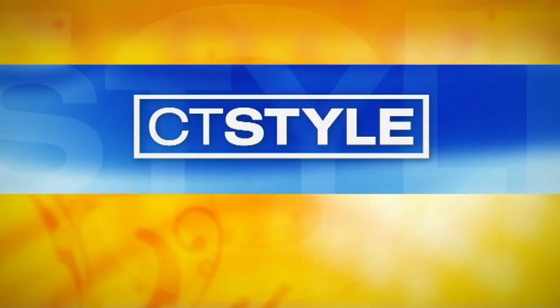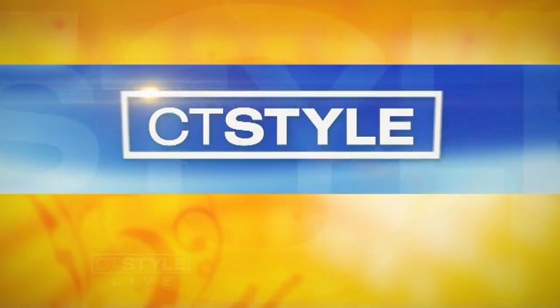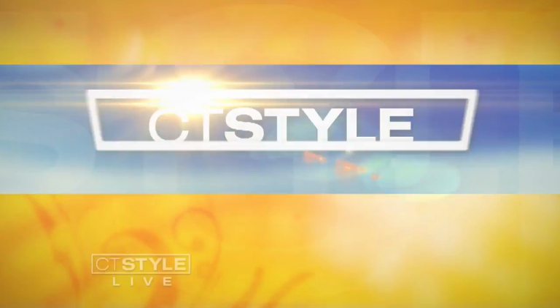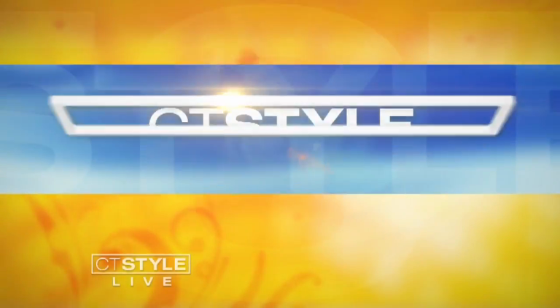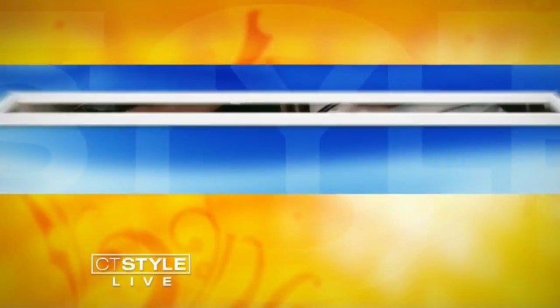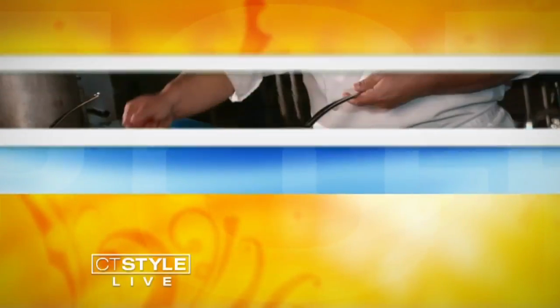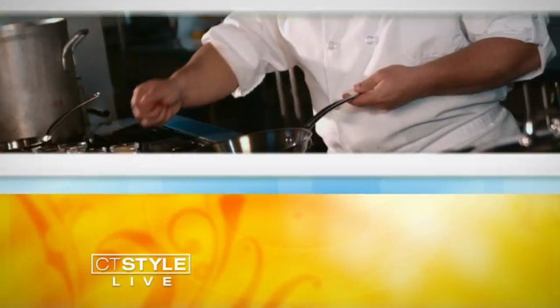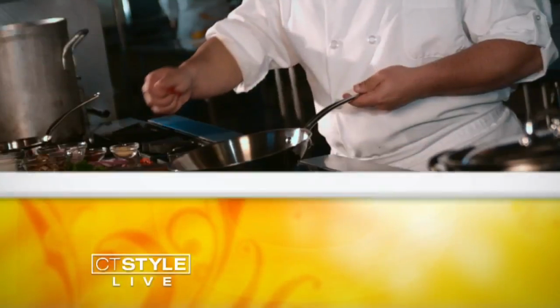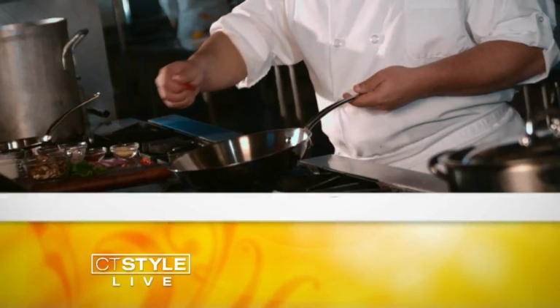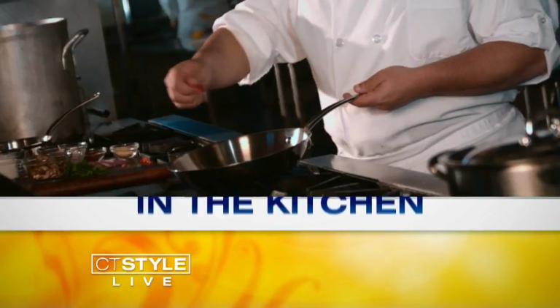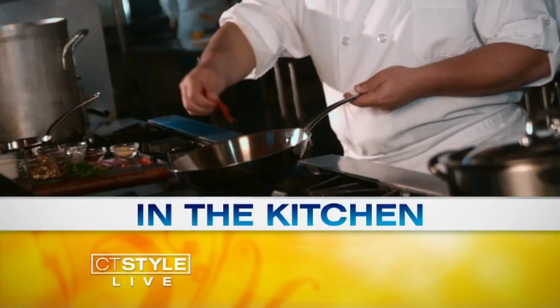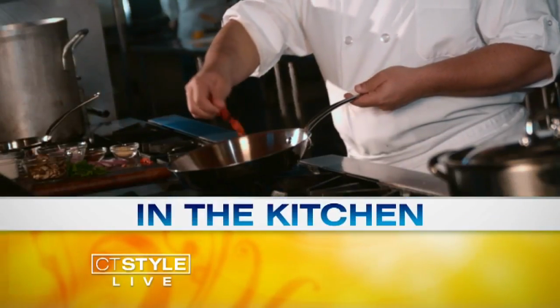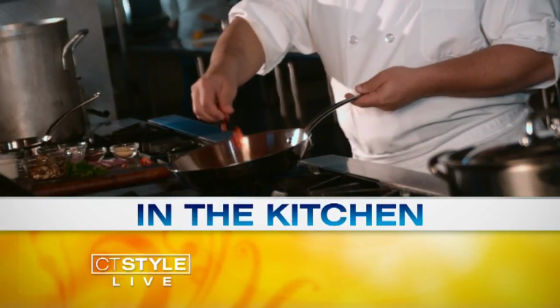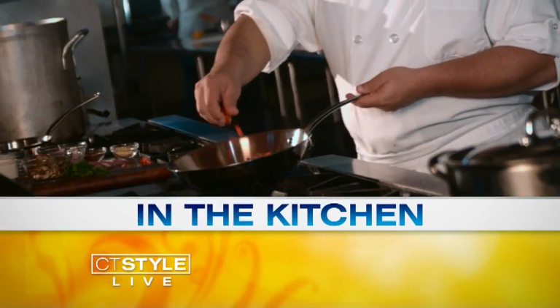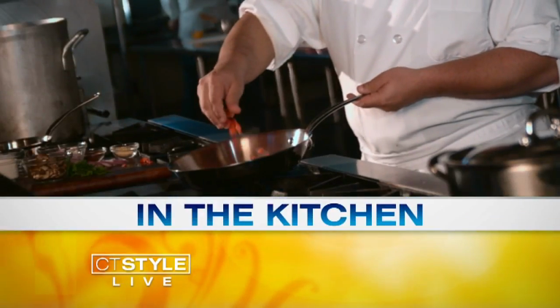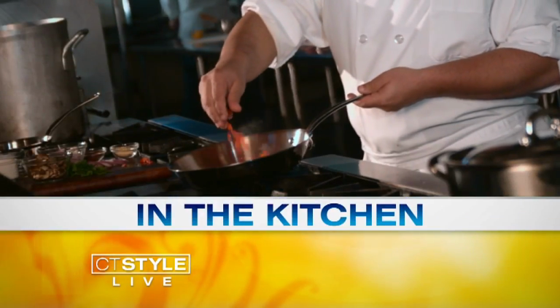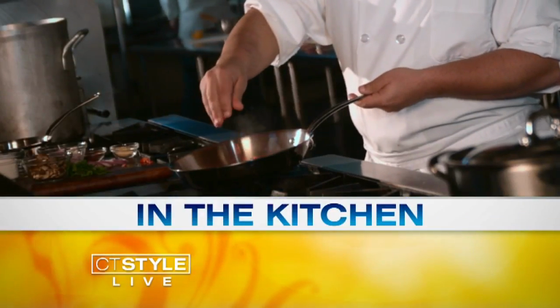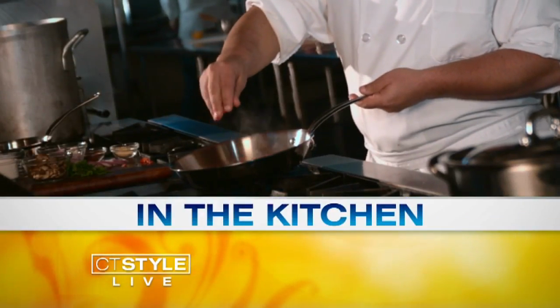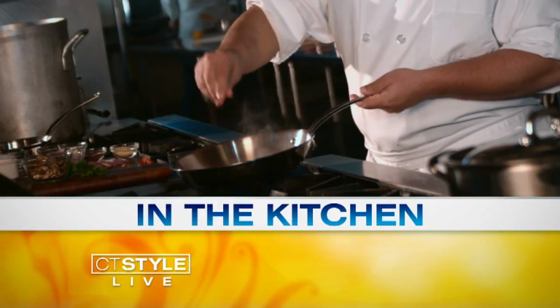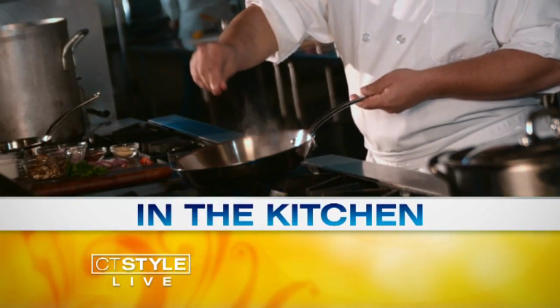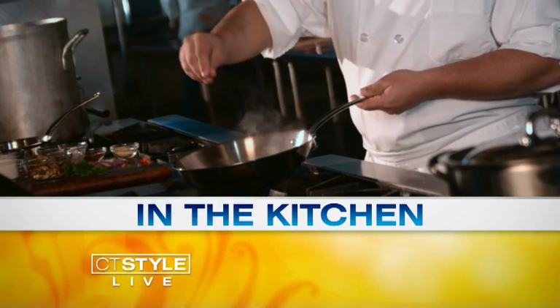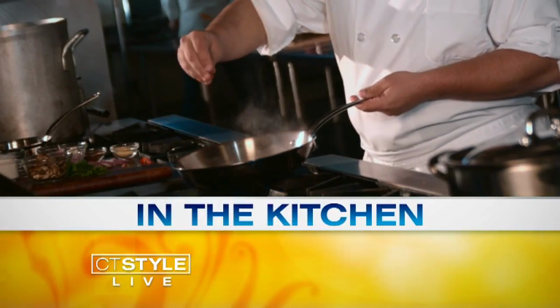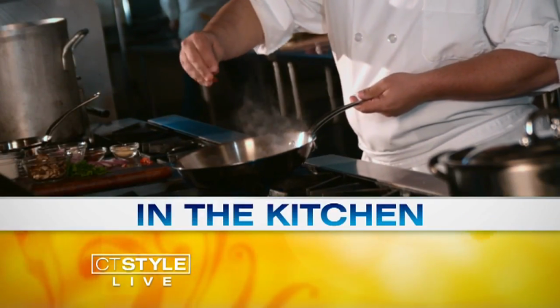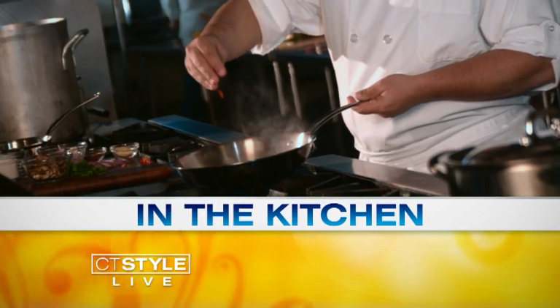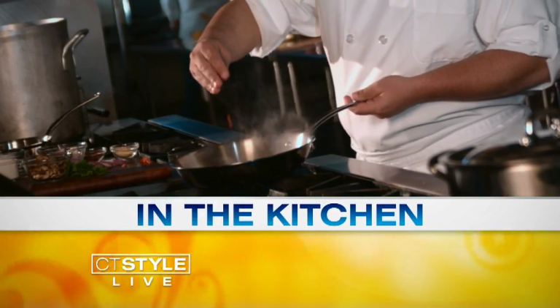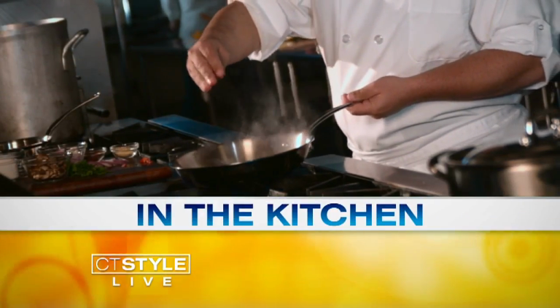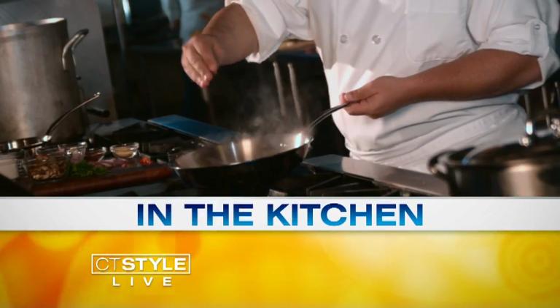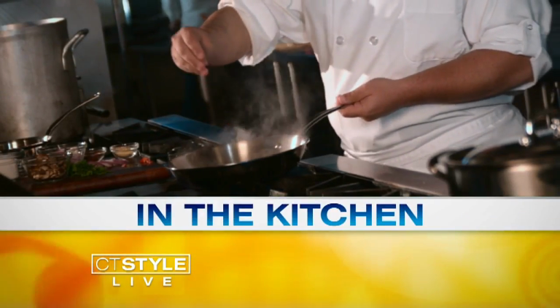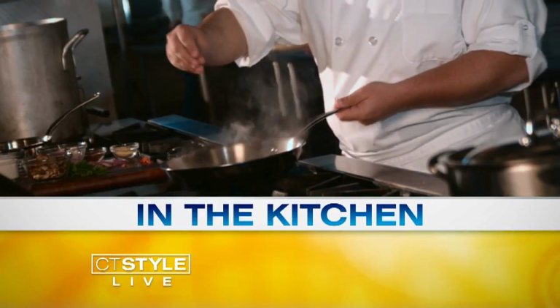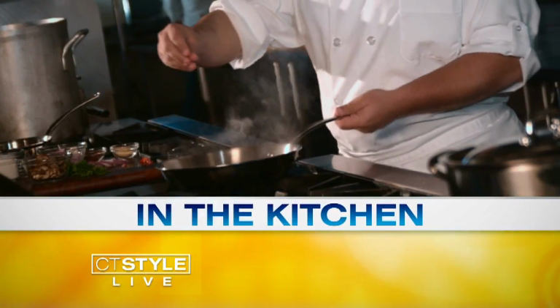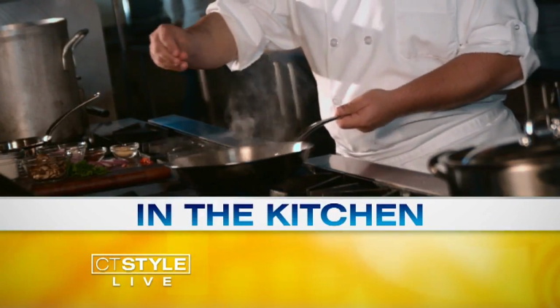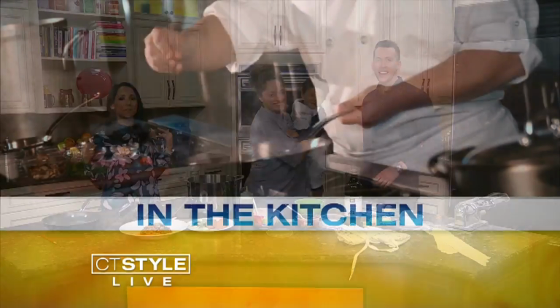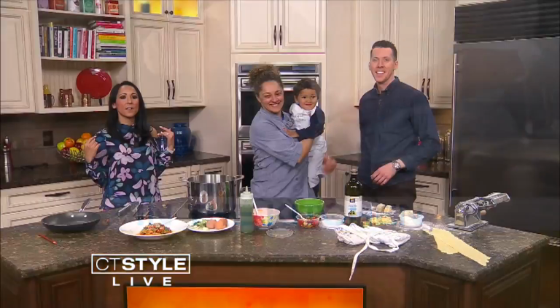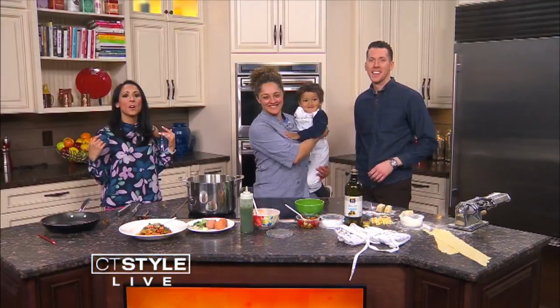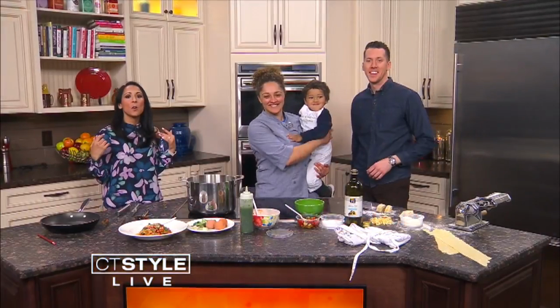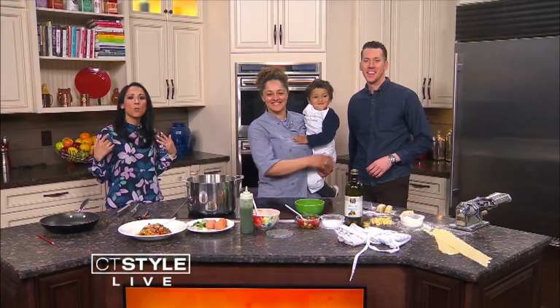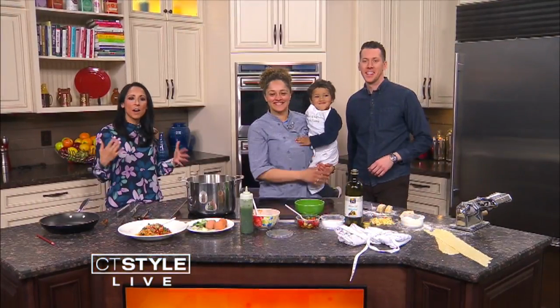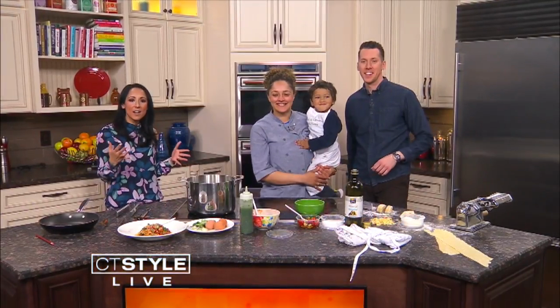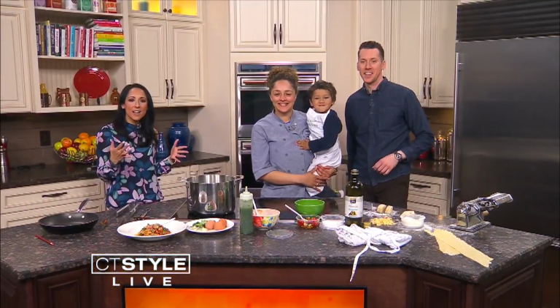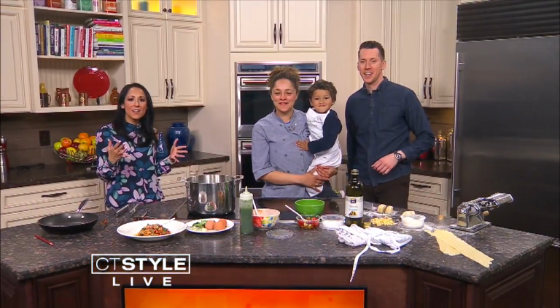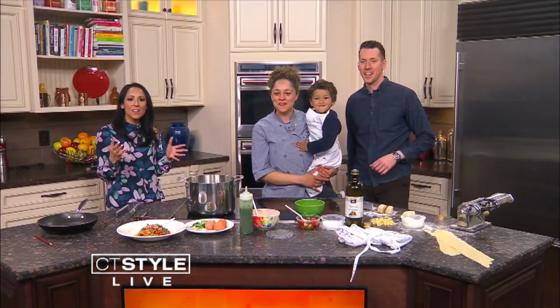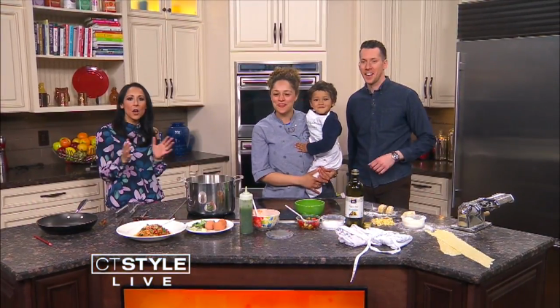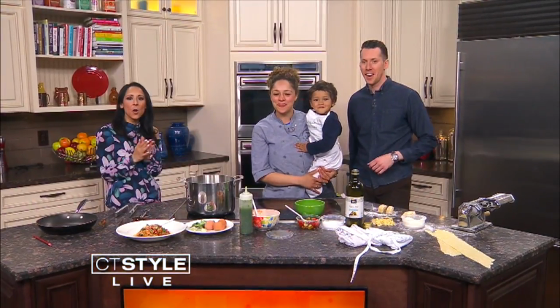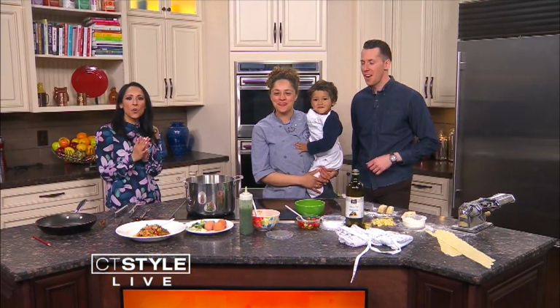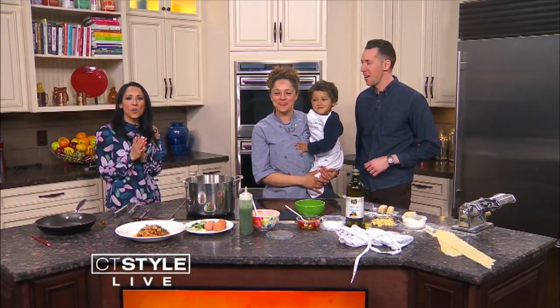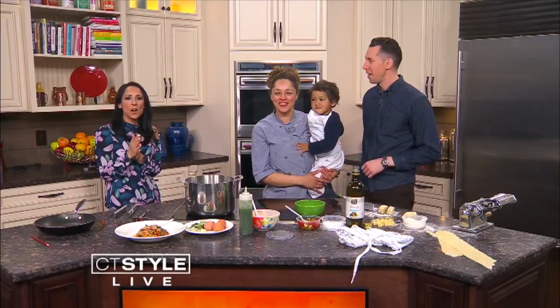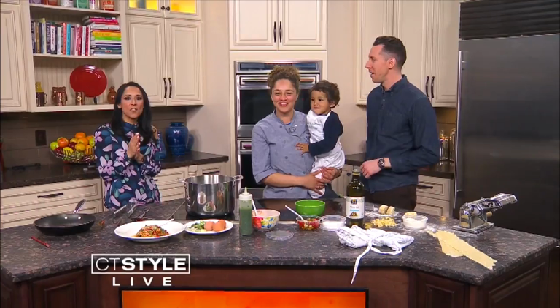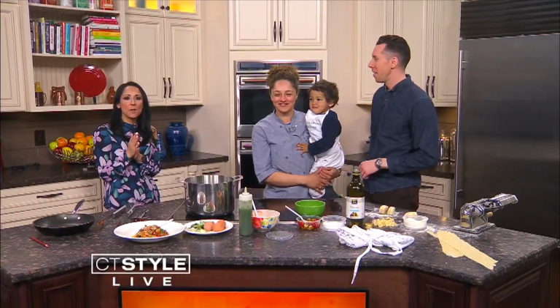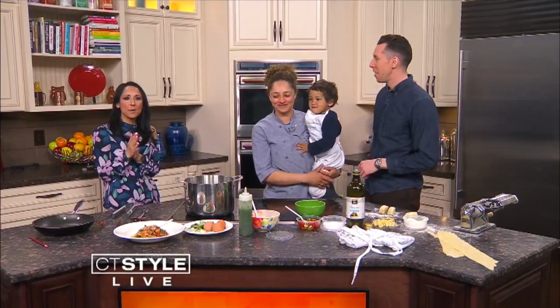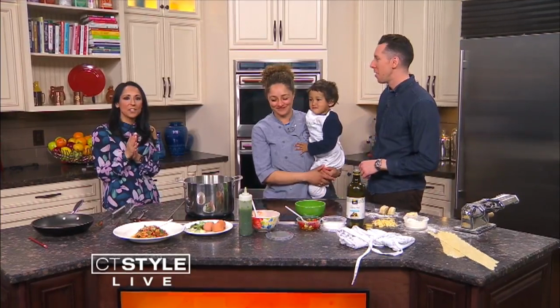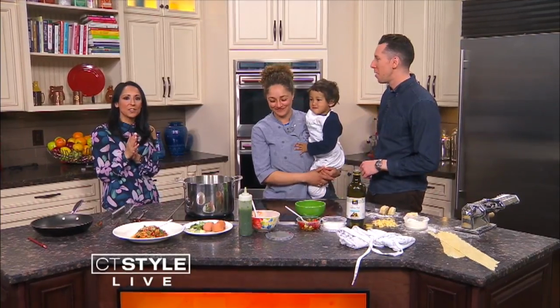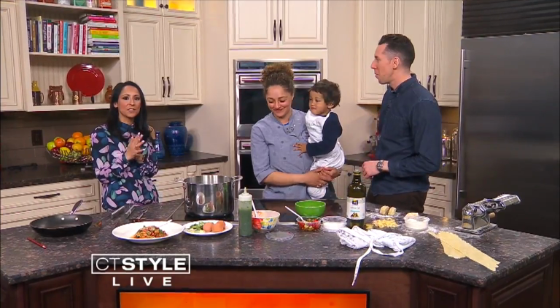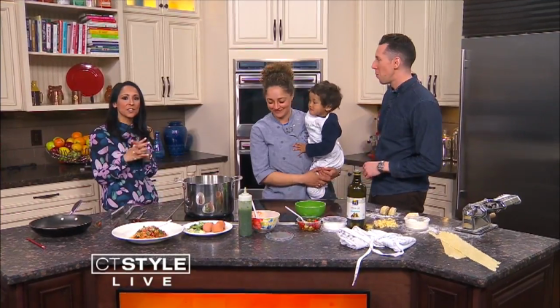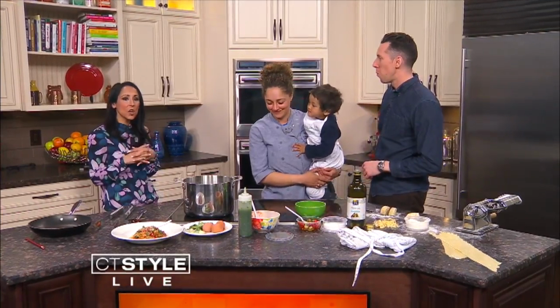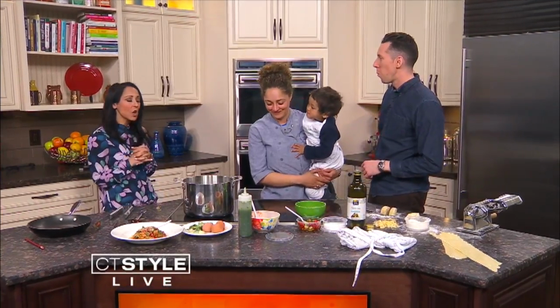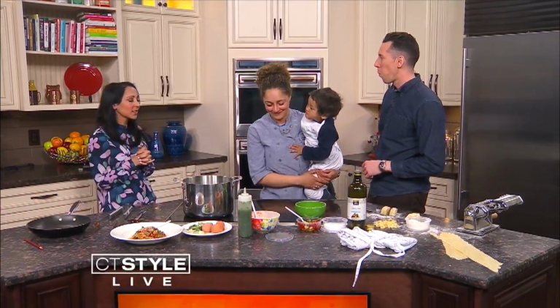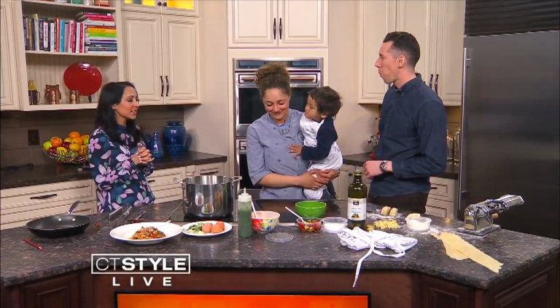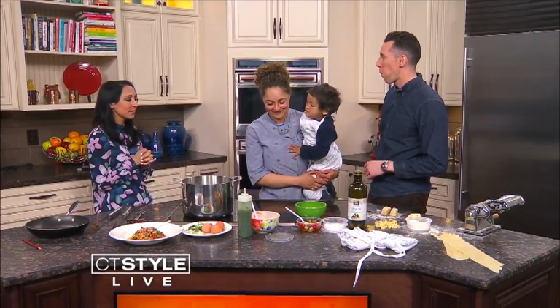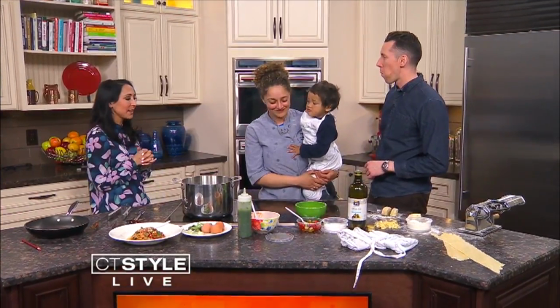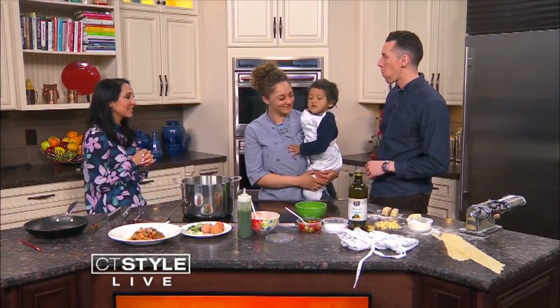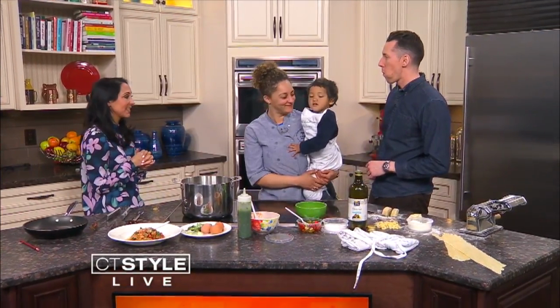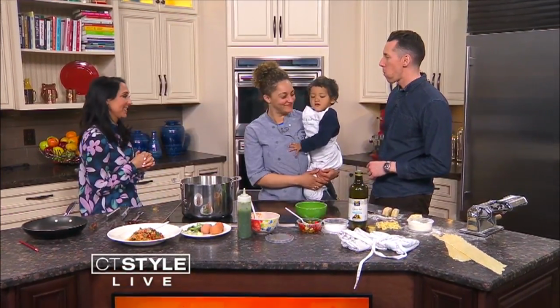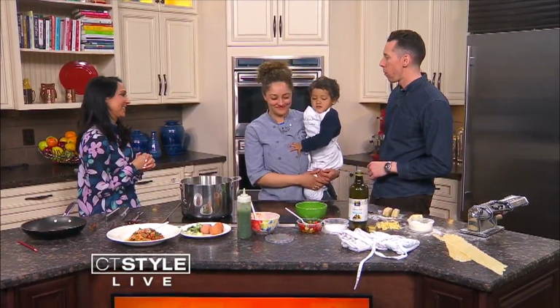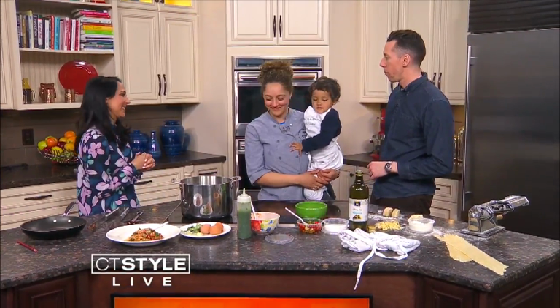Sometimes making homemade pasta can be intimidating, but our friend Chef Raquel, owner of Pinch of Salt, makes it easy.